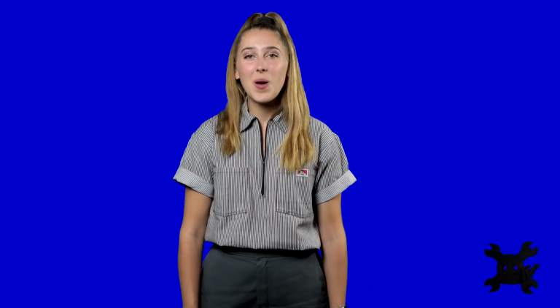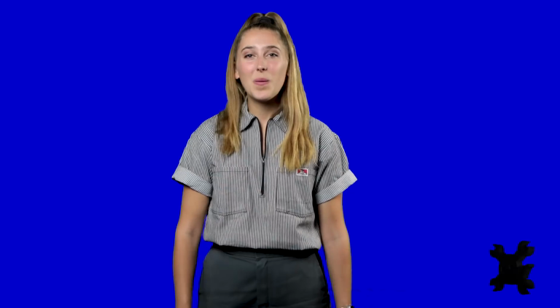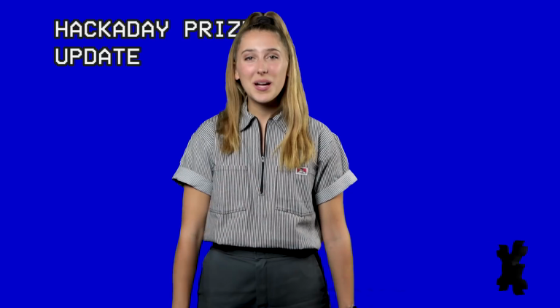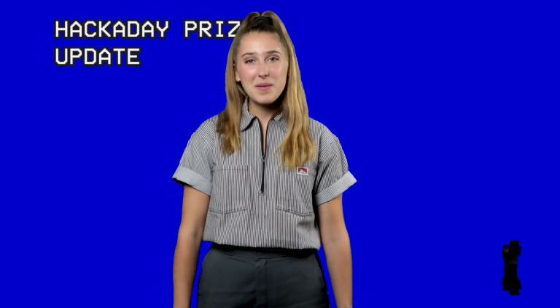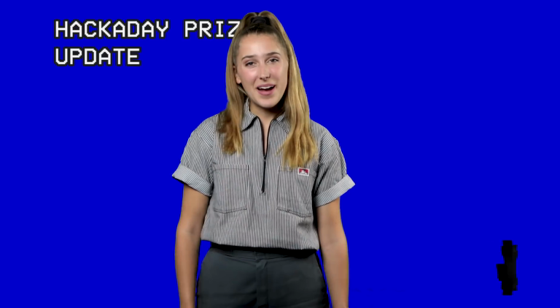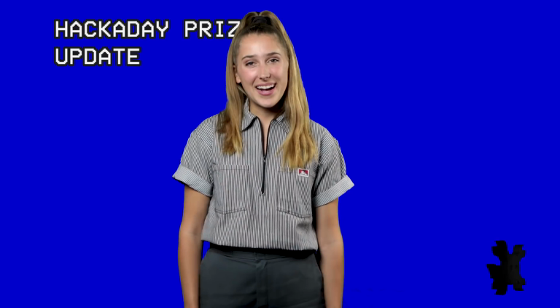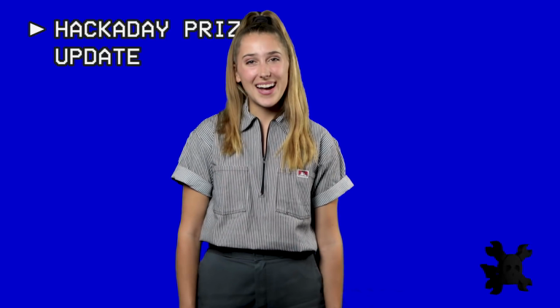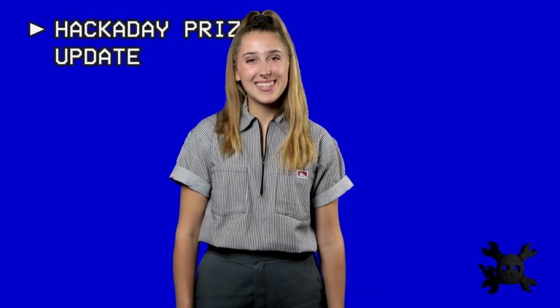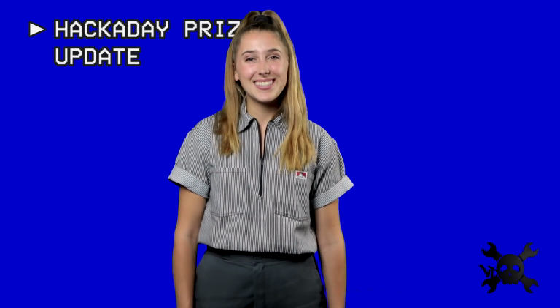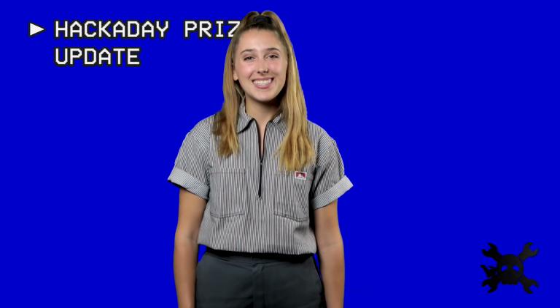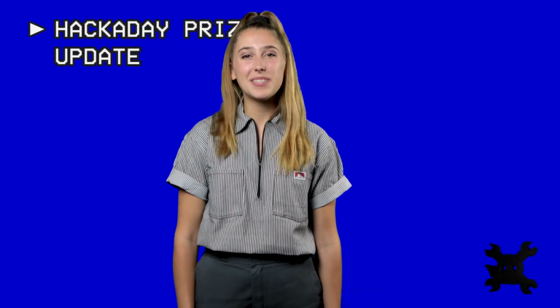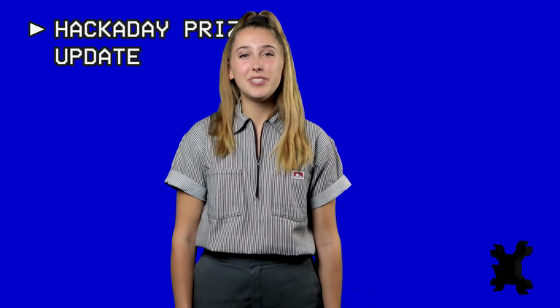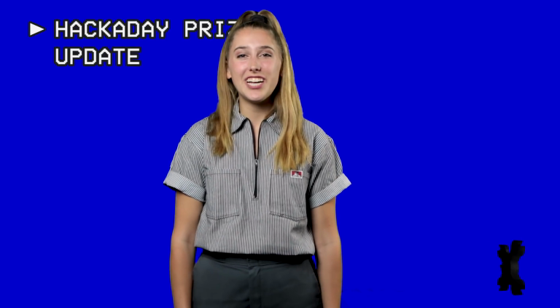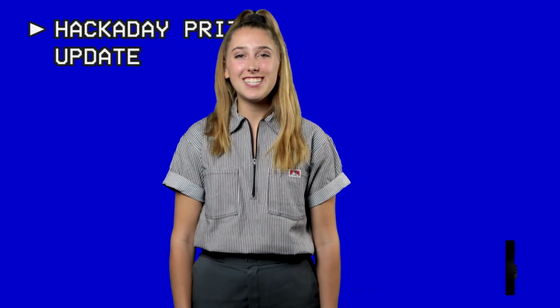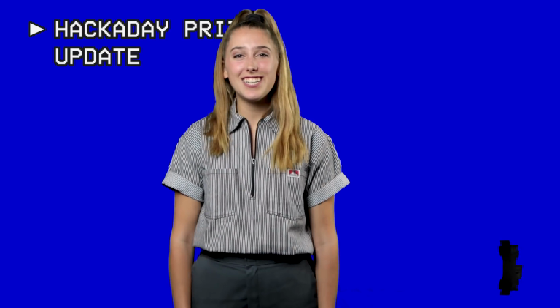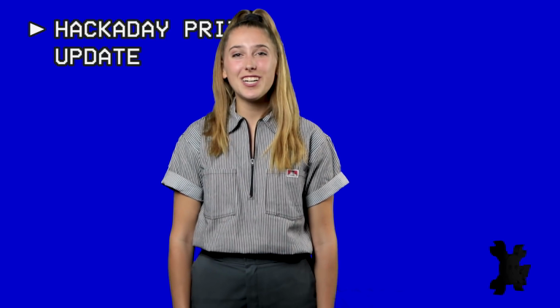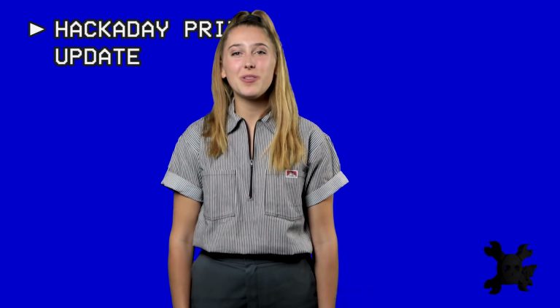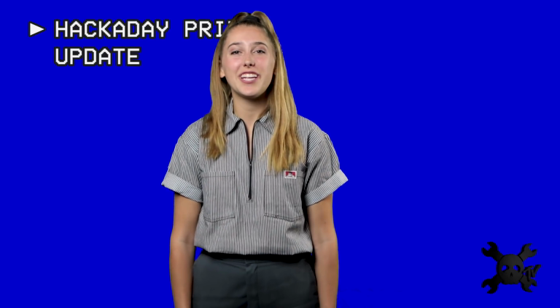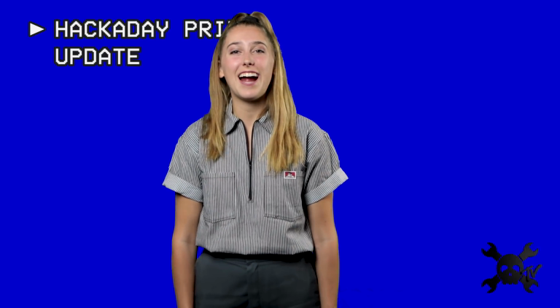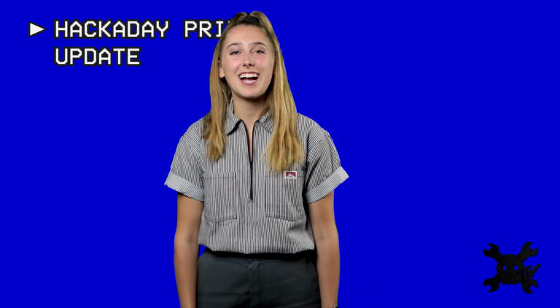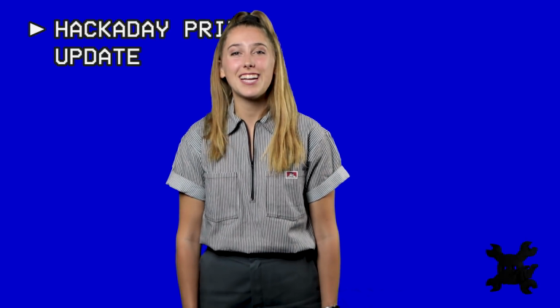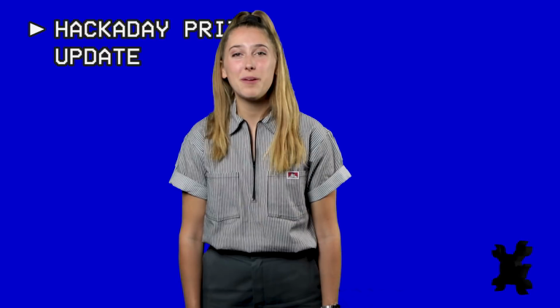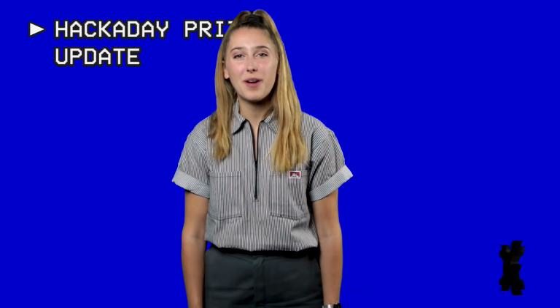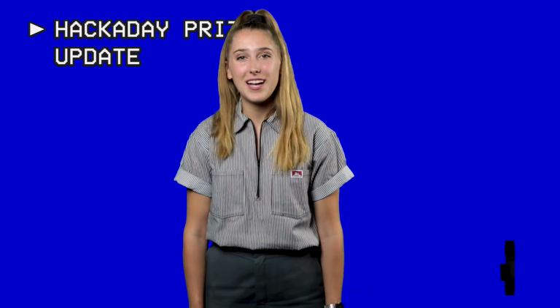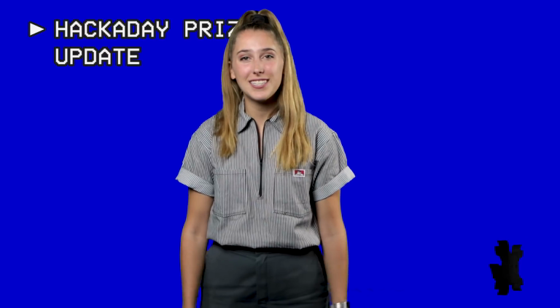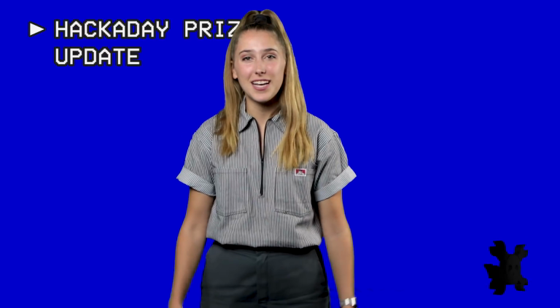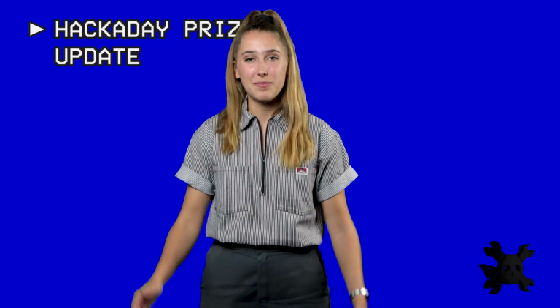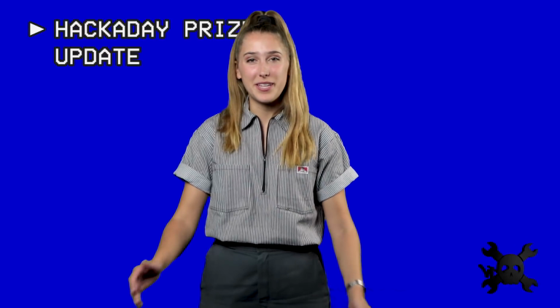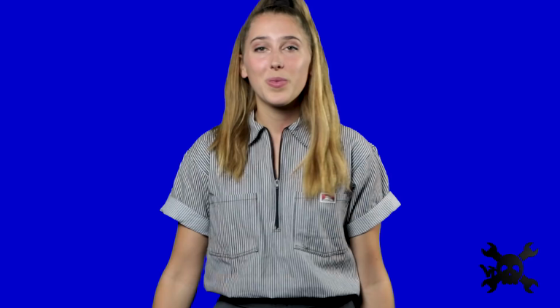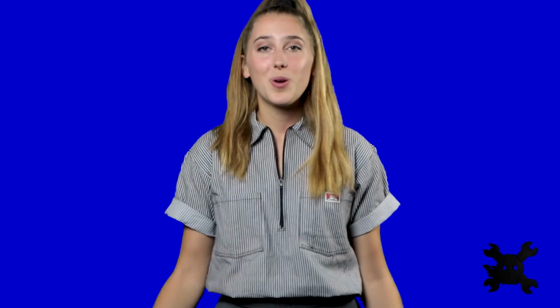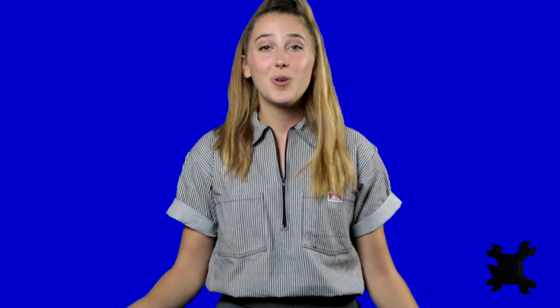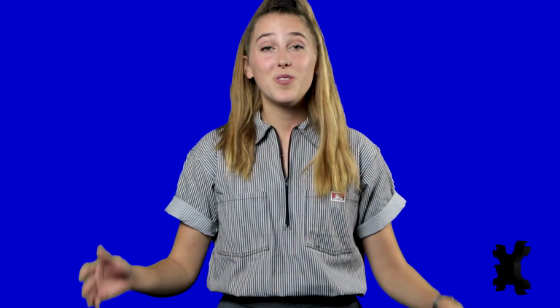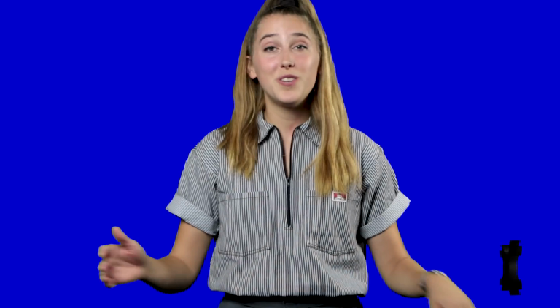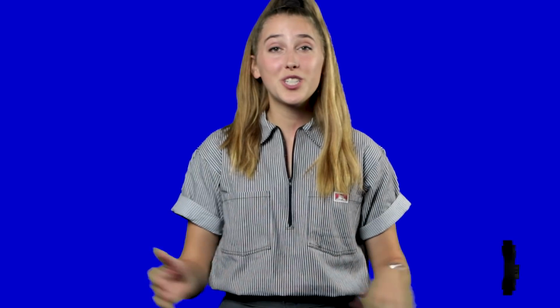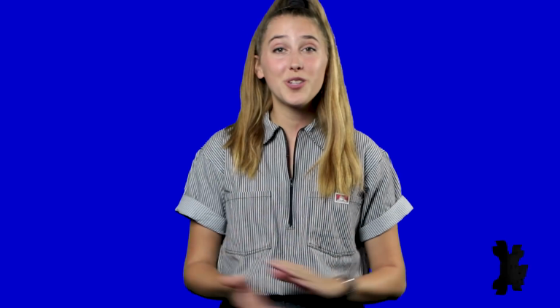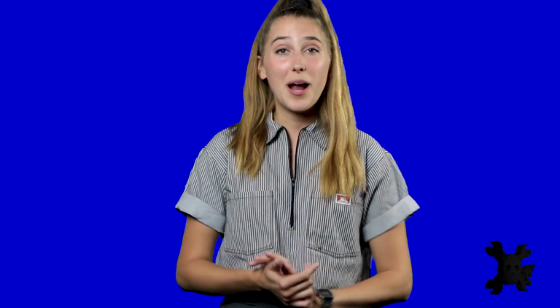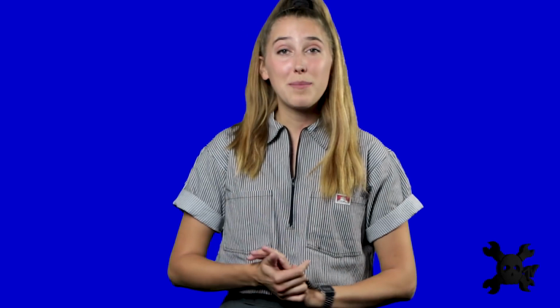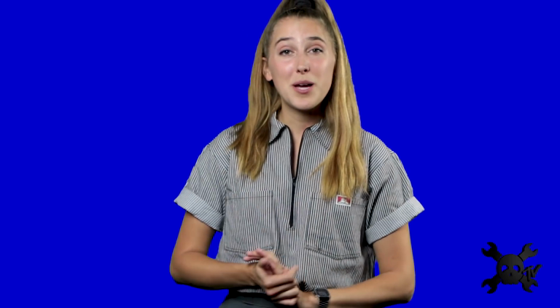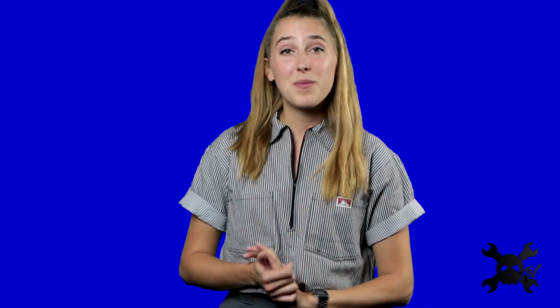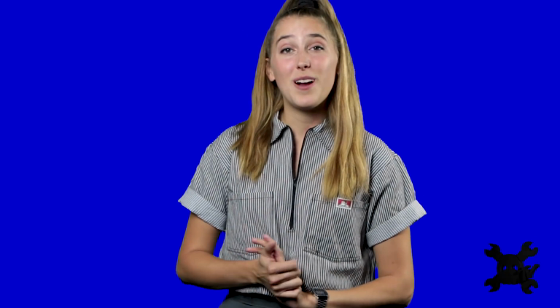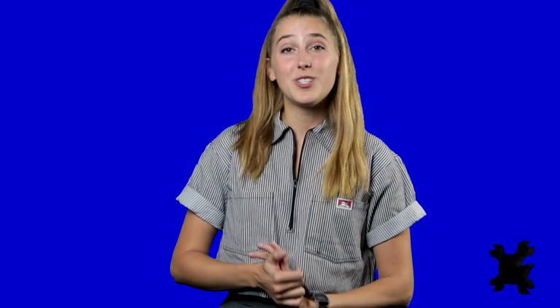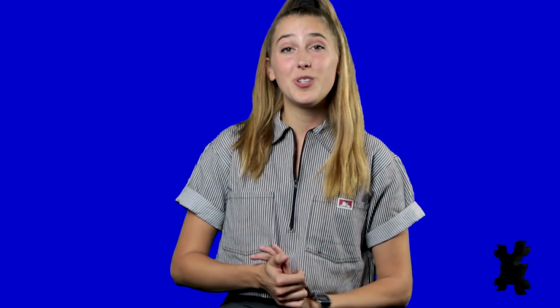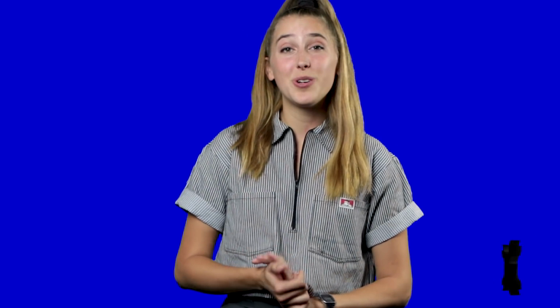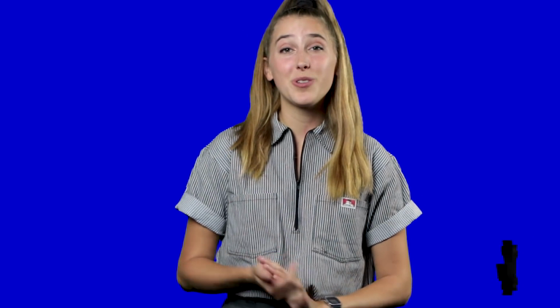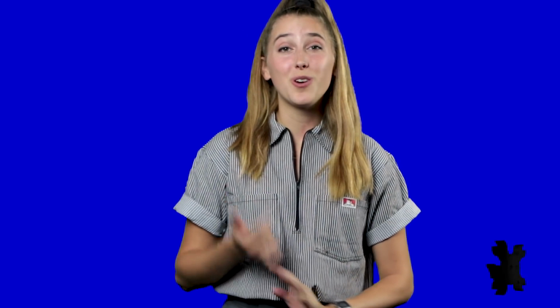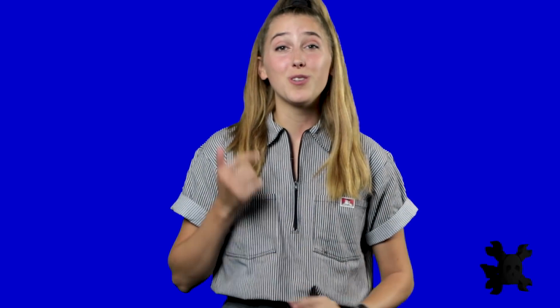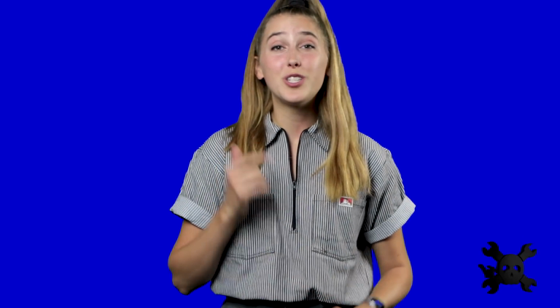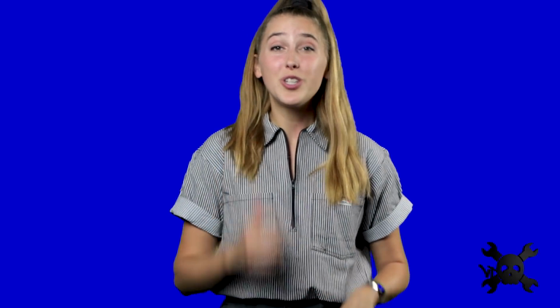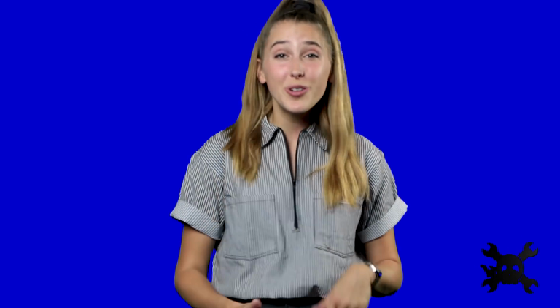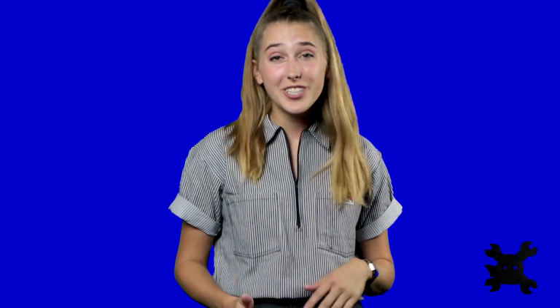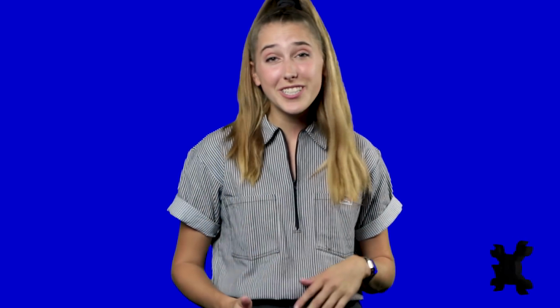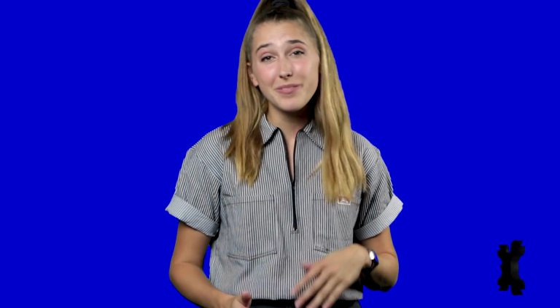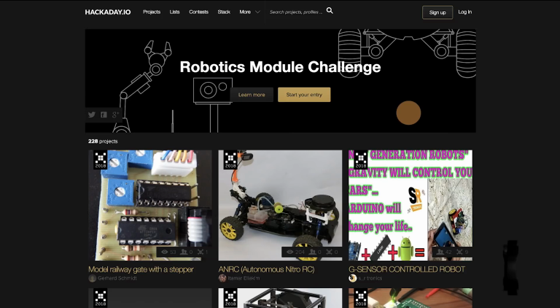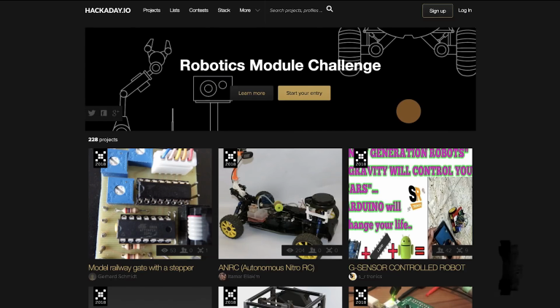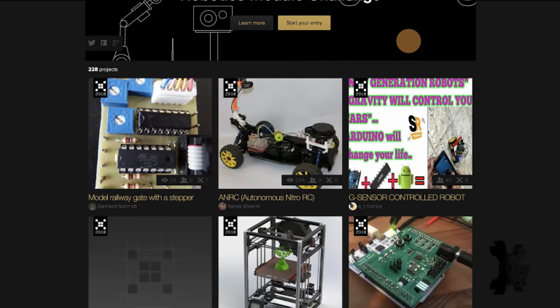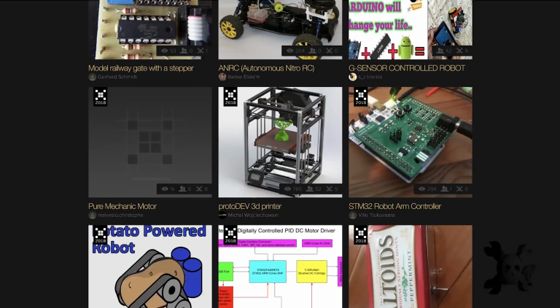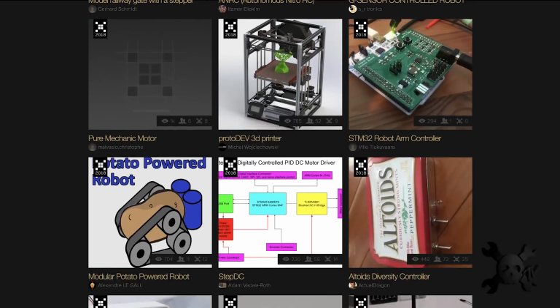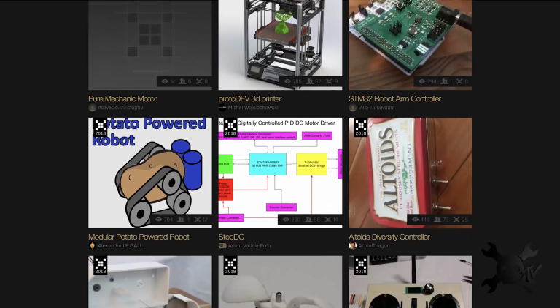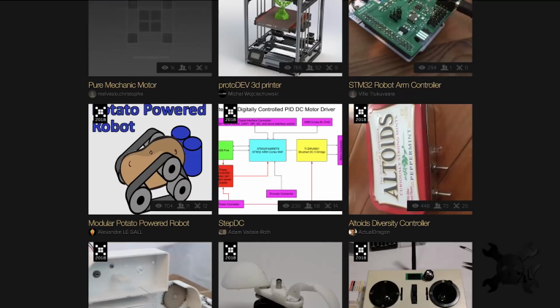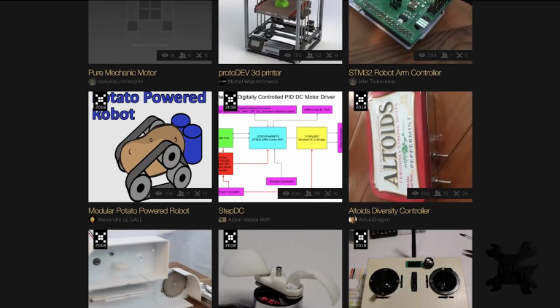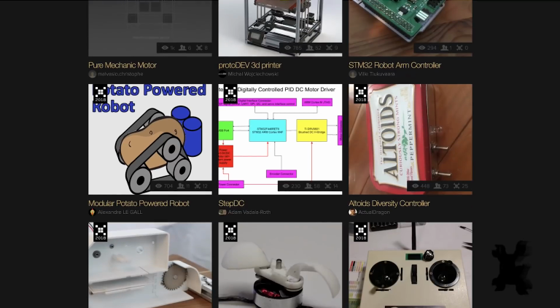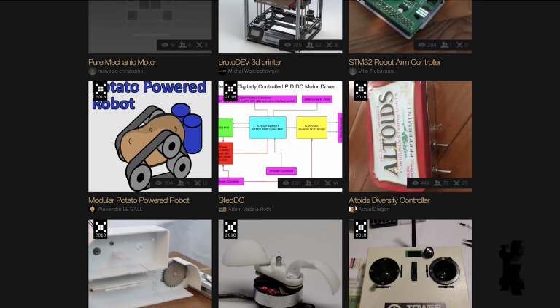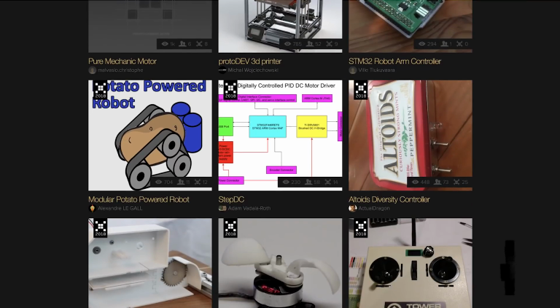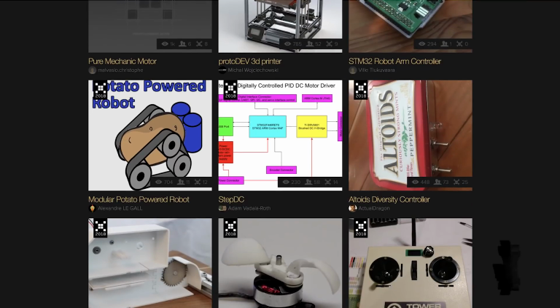Welcome back, hackers! It's Magenta here with your Hackaday Prize update. We've officially wrapped up round two, and with over 200 submissions, we have a lot to cover today.